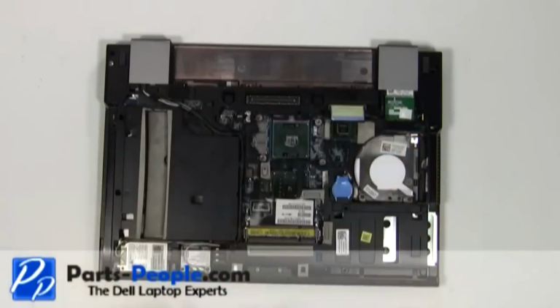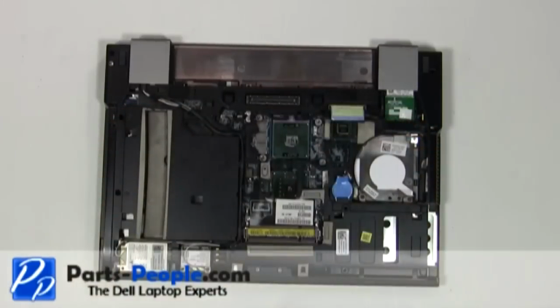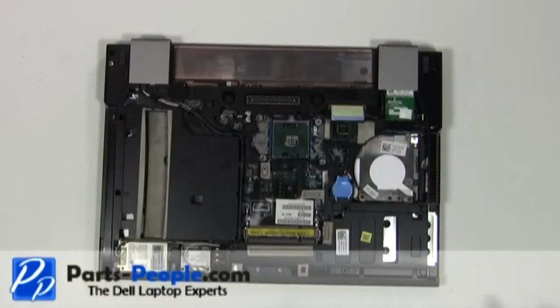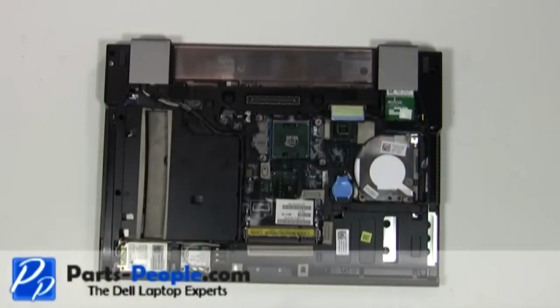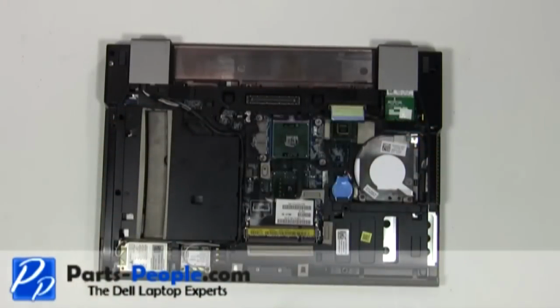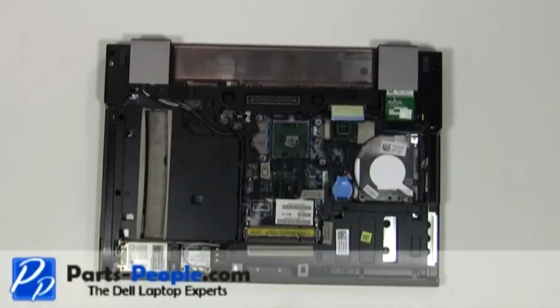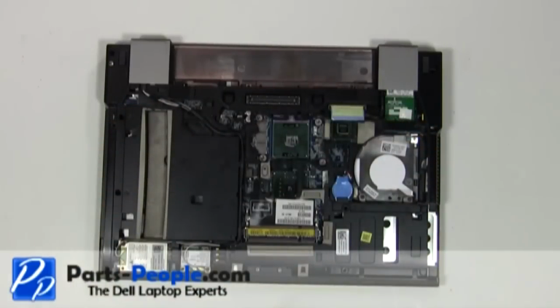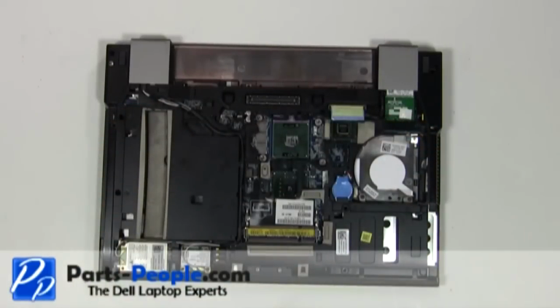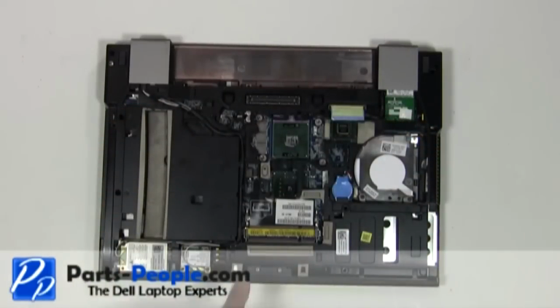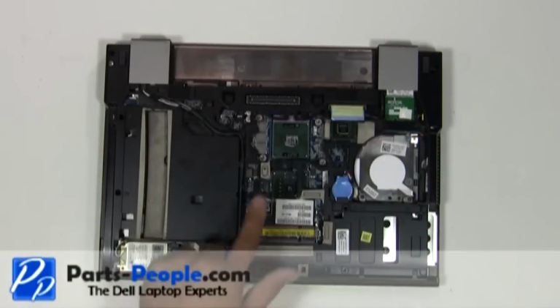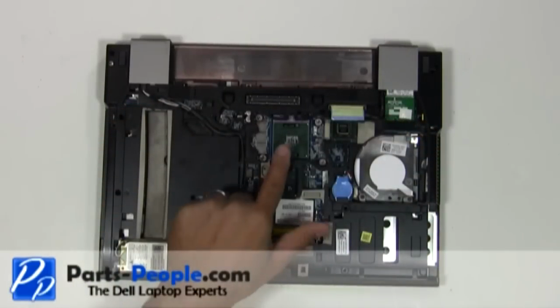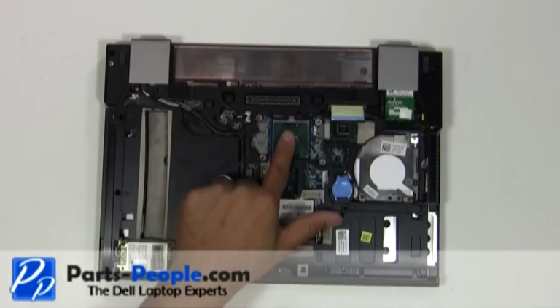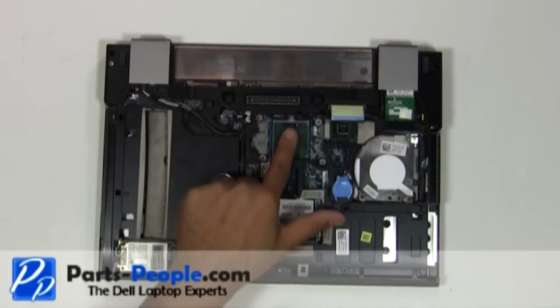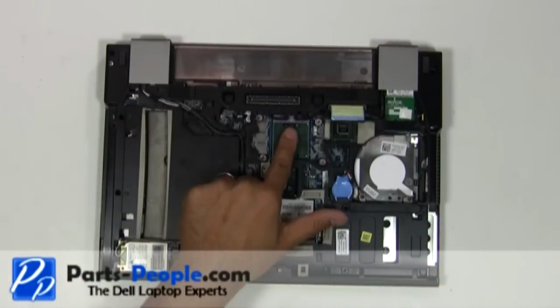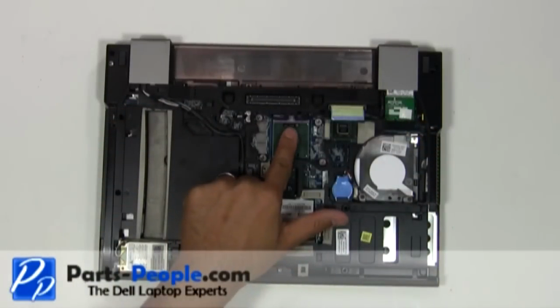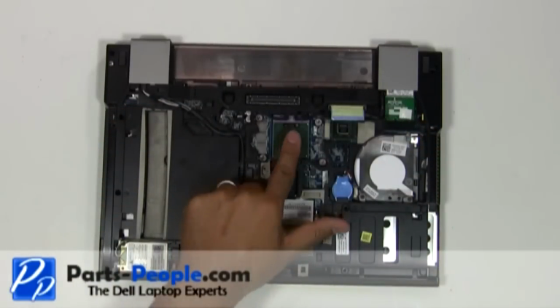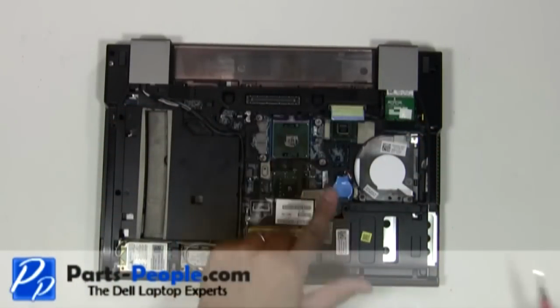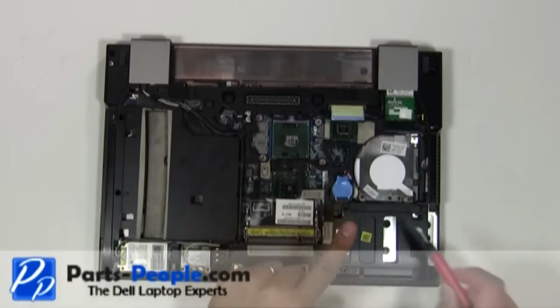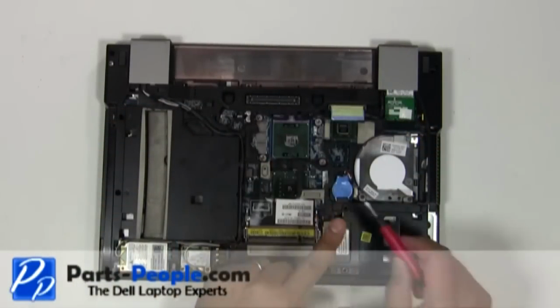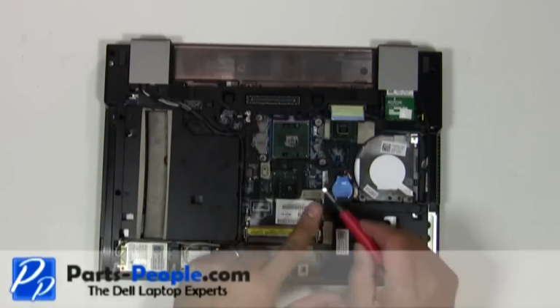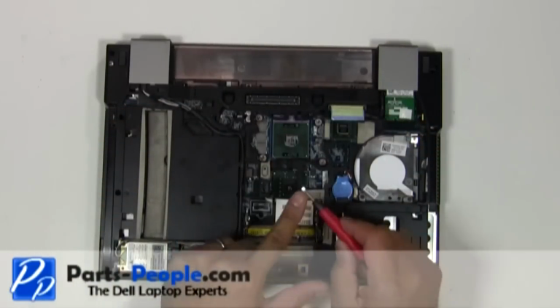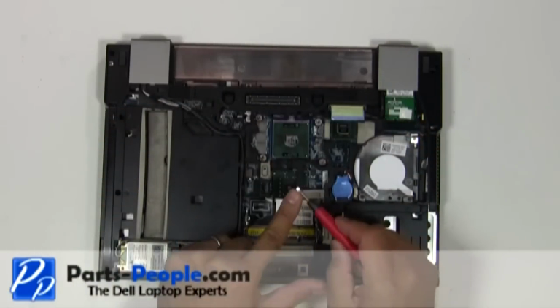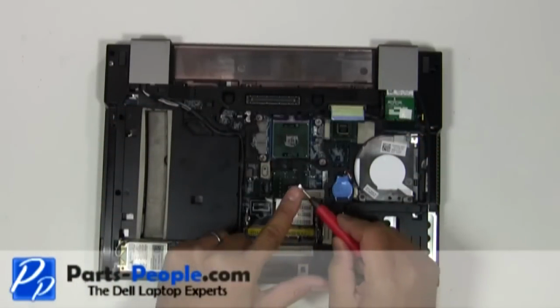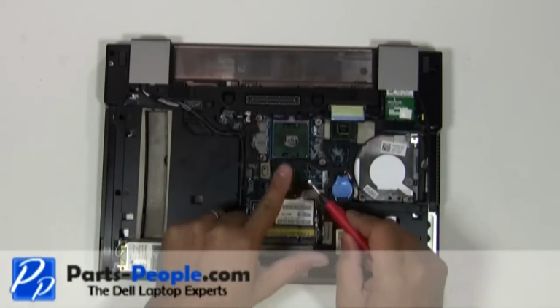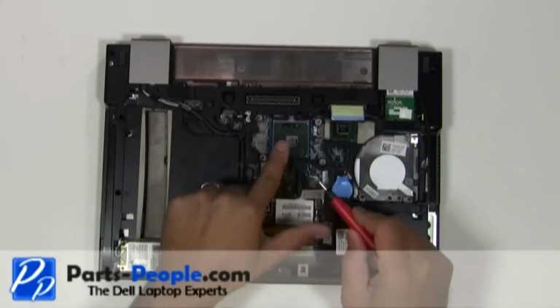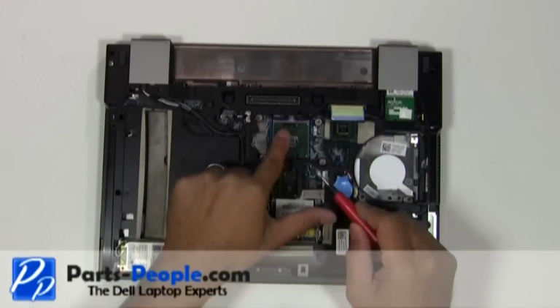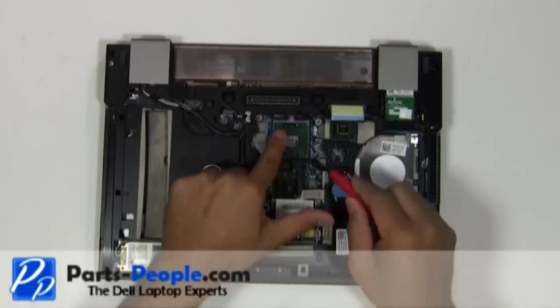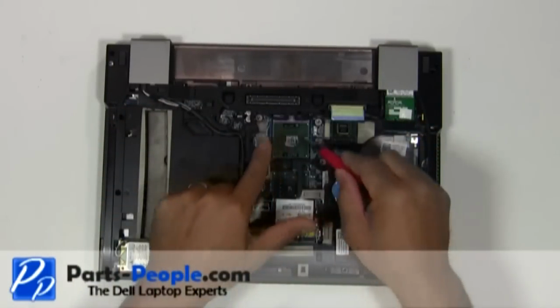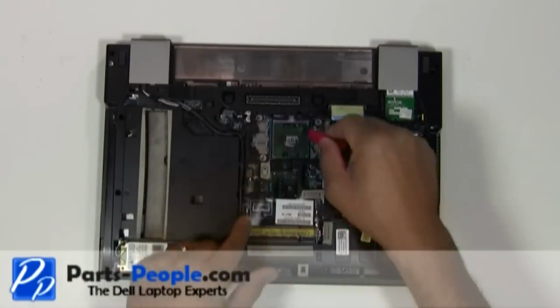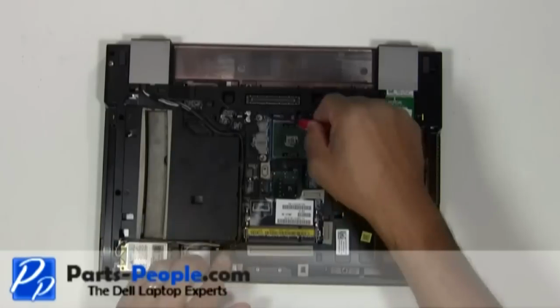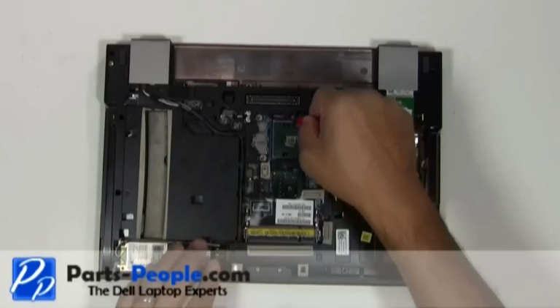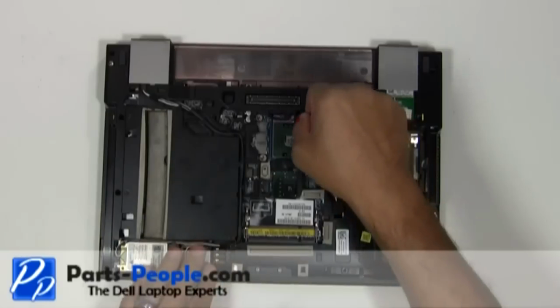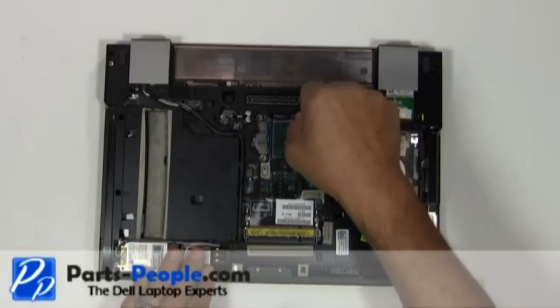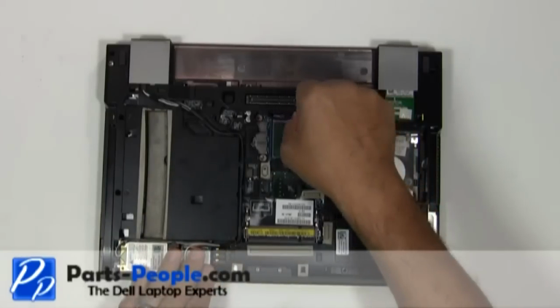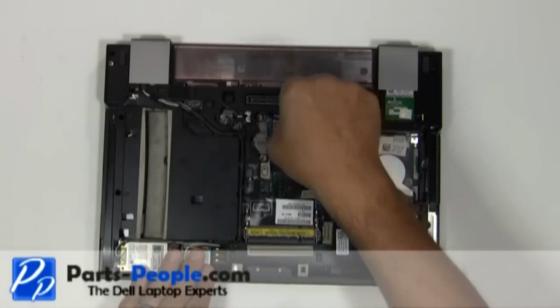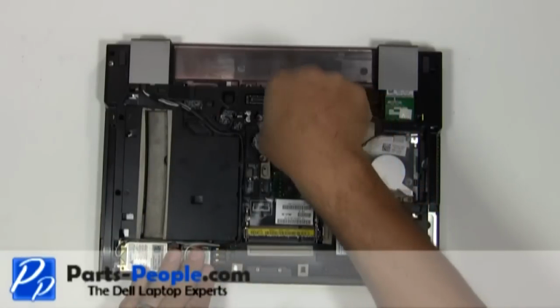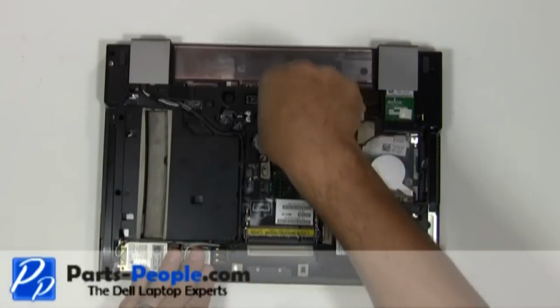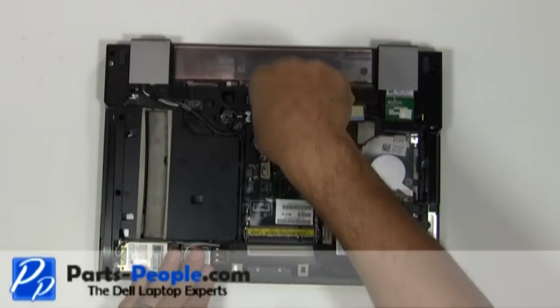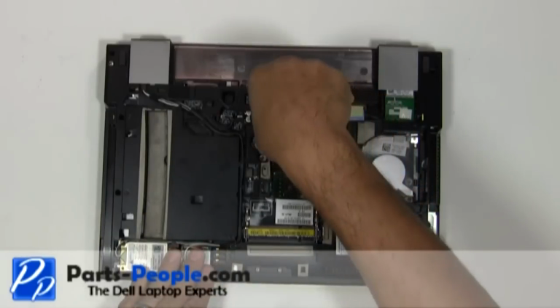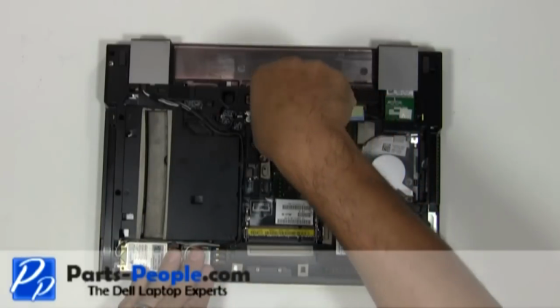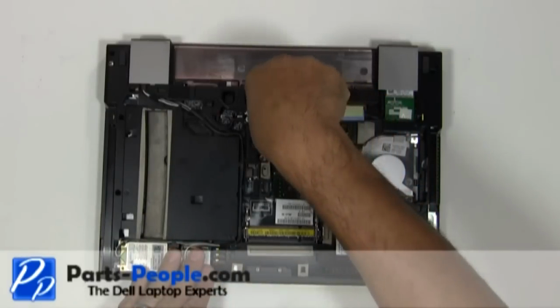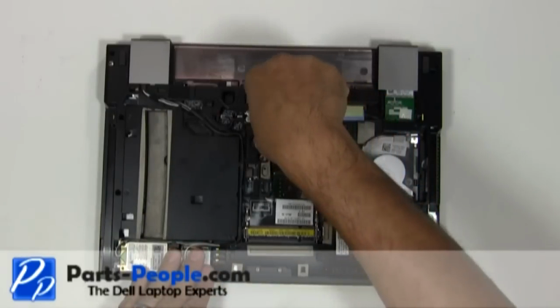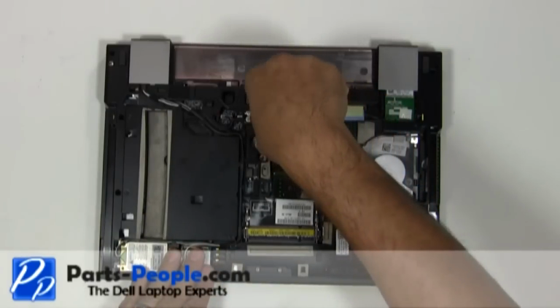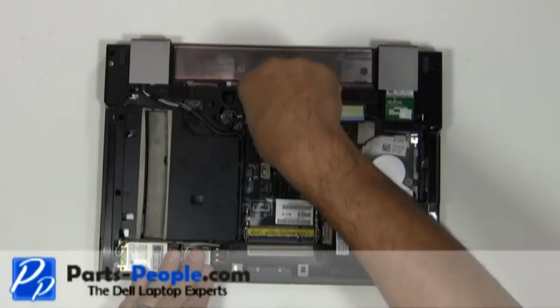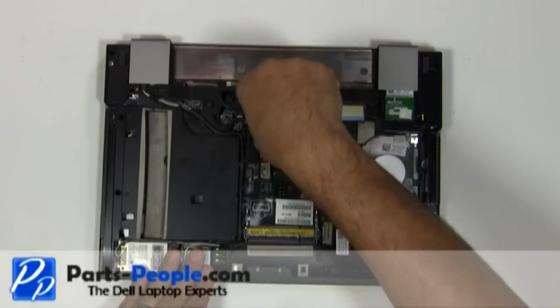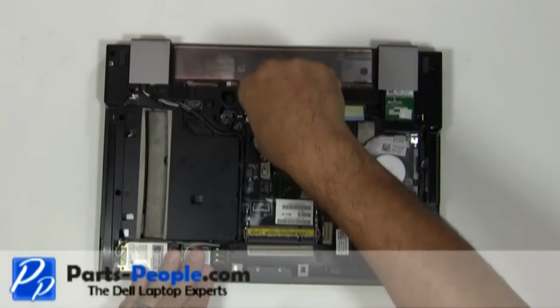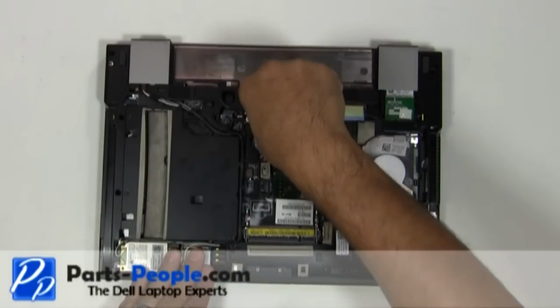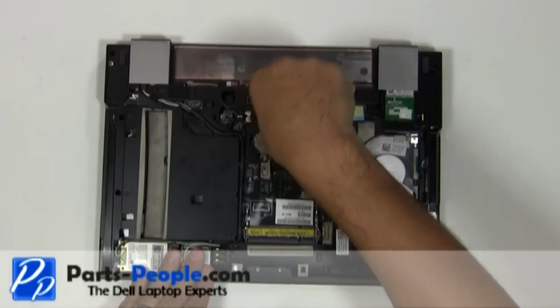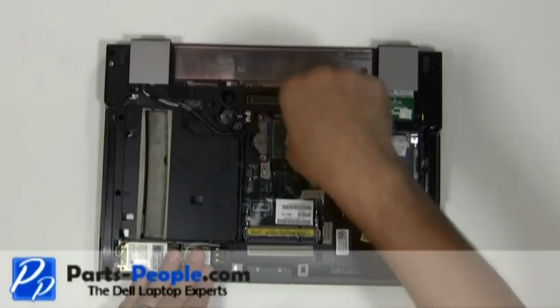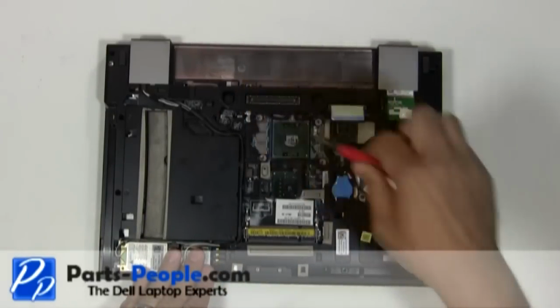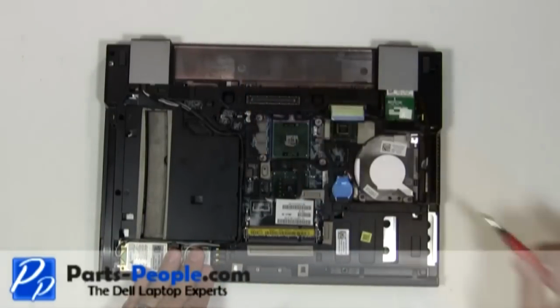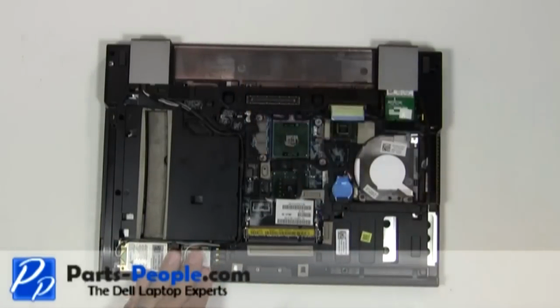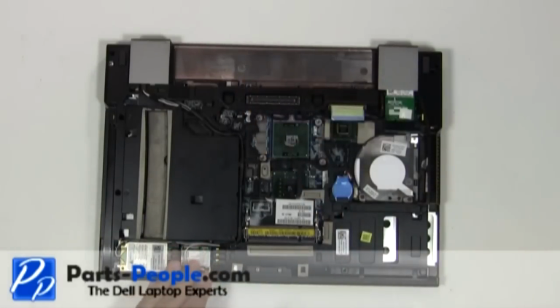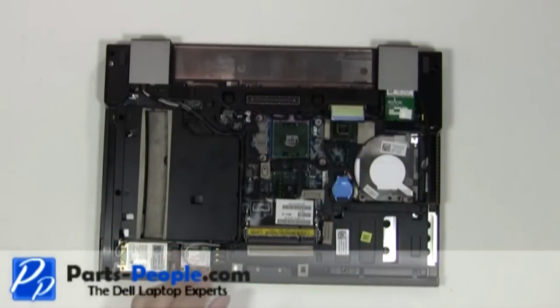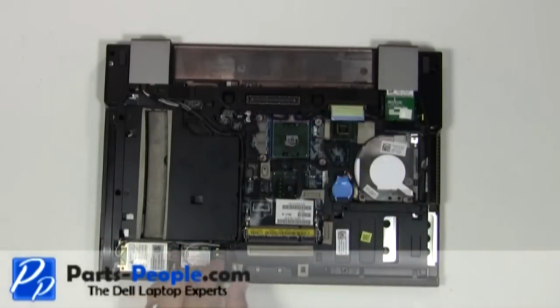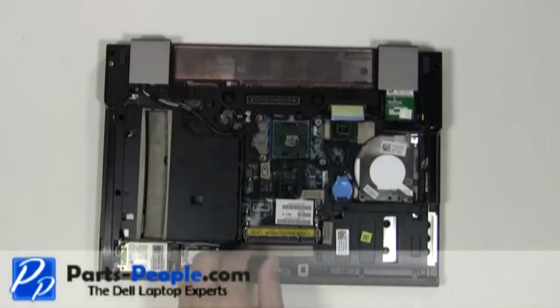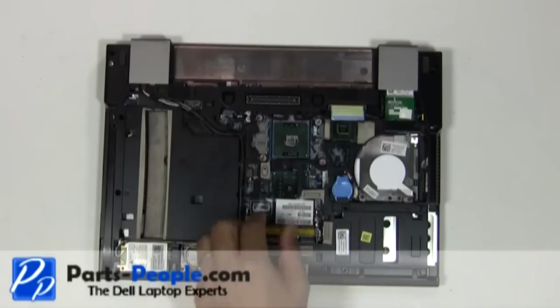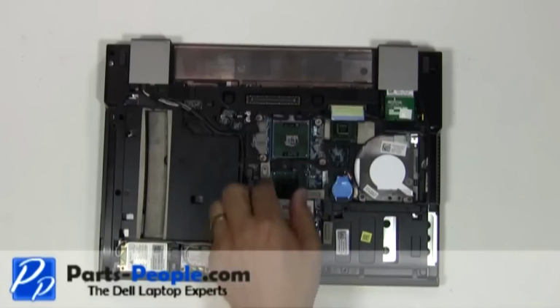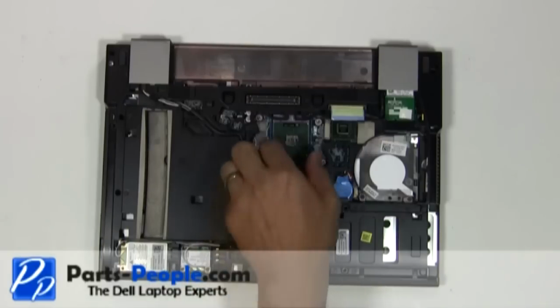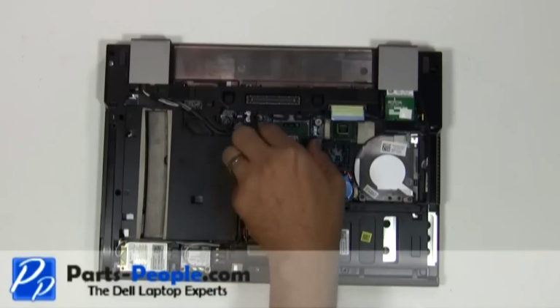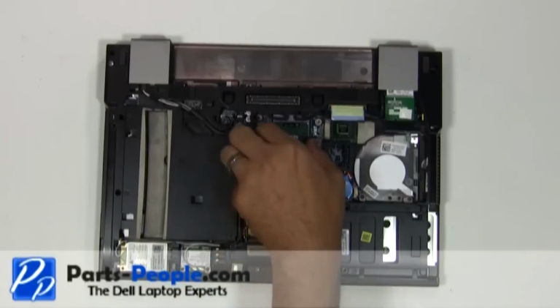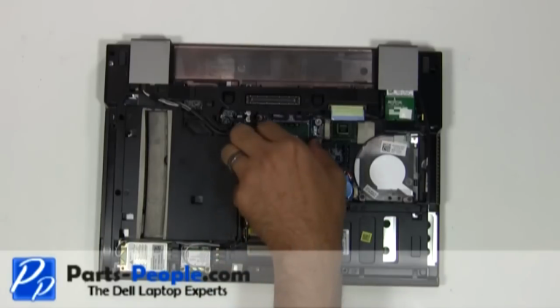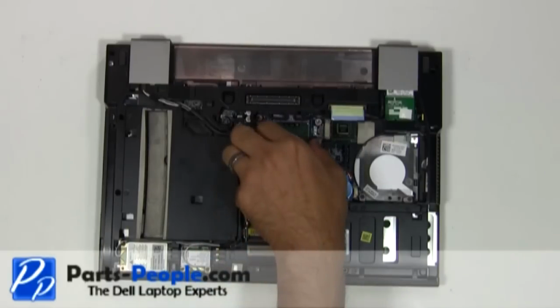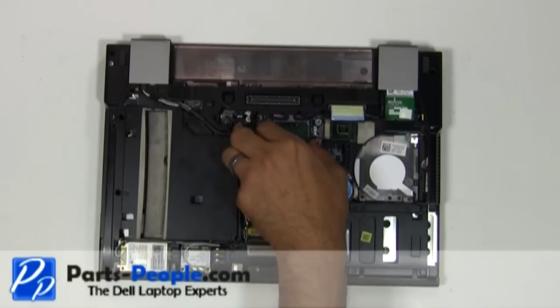Using a small flat head screwdriver, turn the CPU's processor locking screw counterclockwise approximately 180 degrees to unlock the CPU.